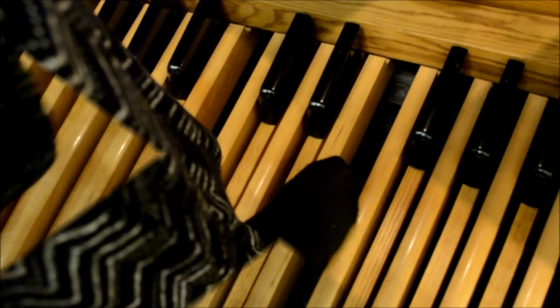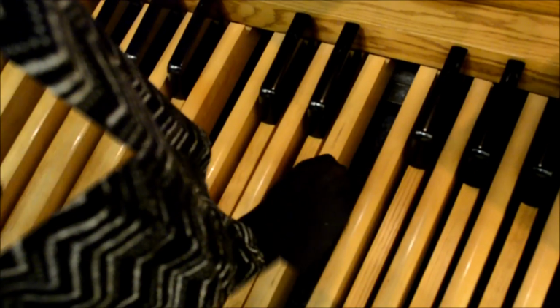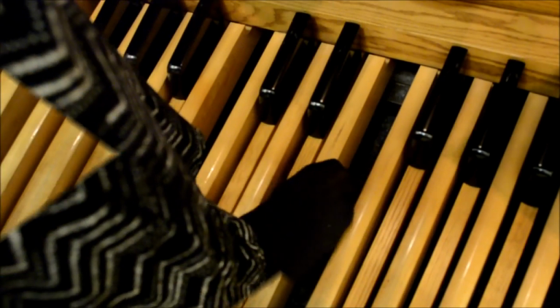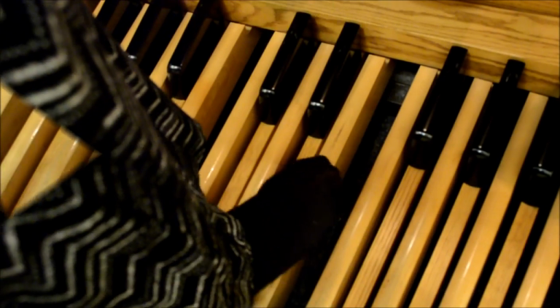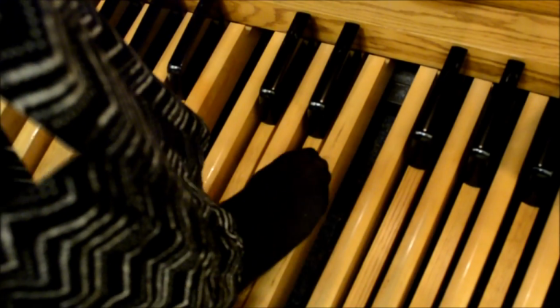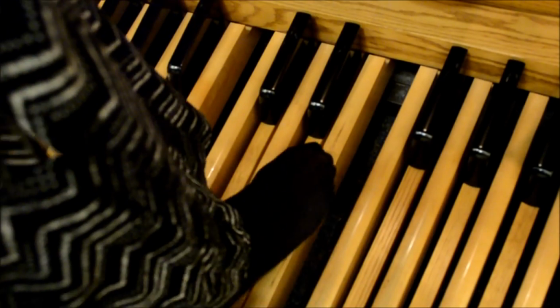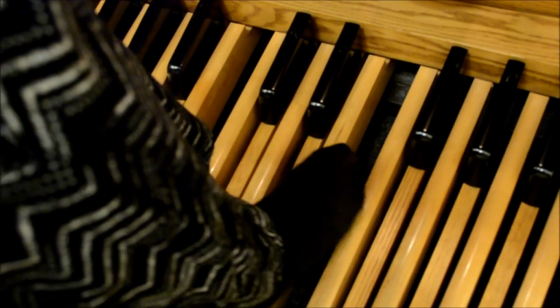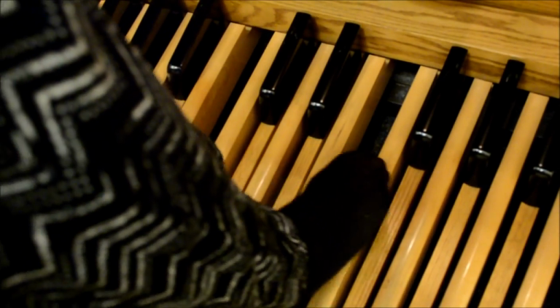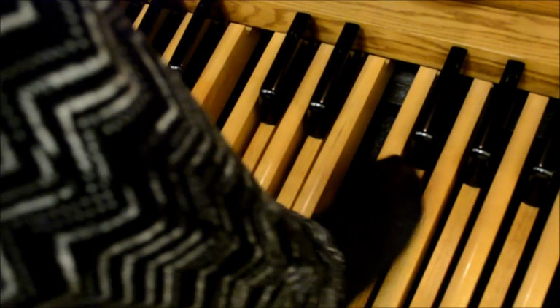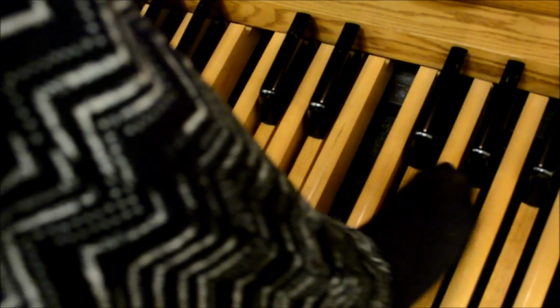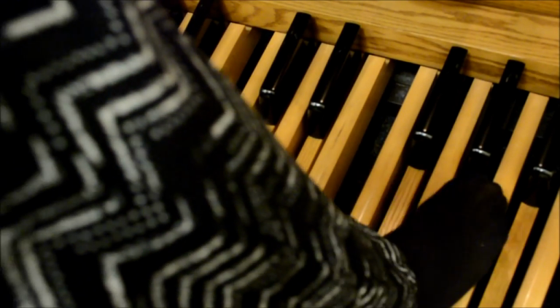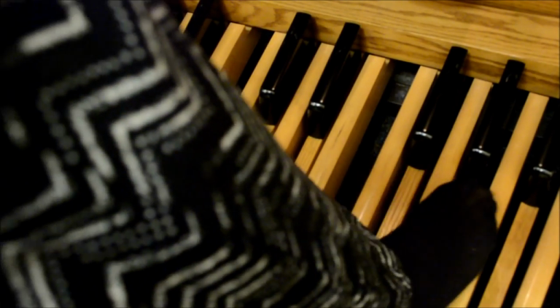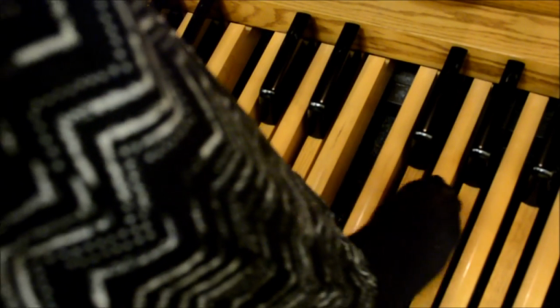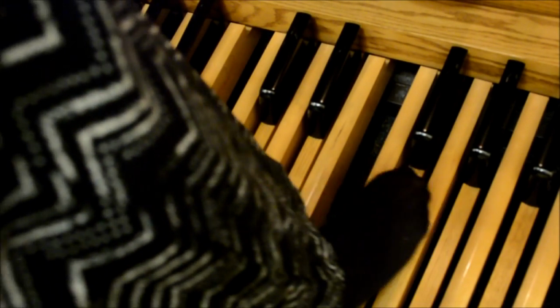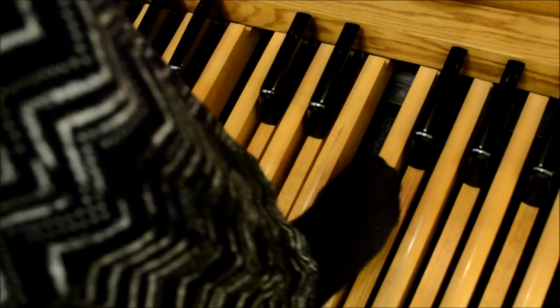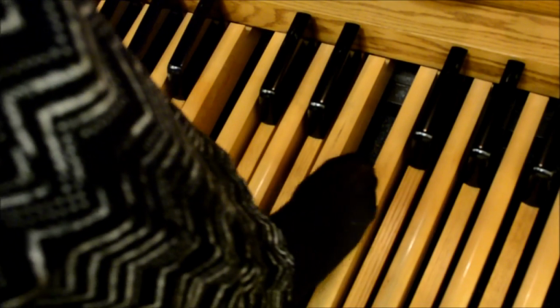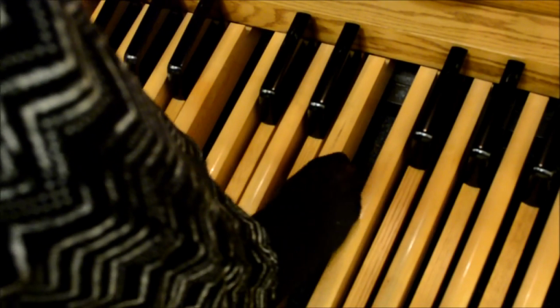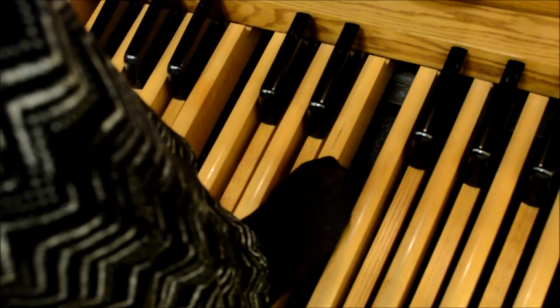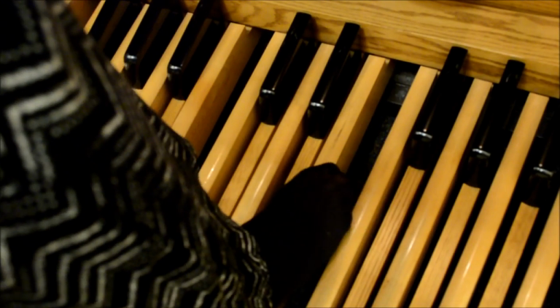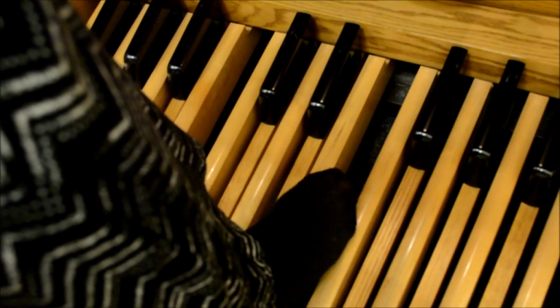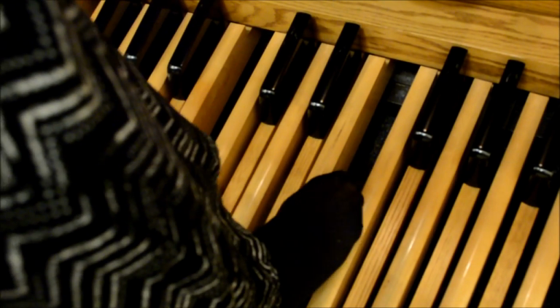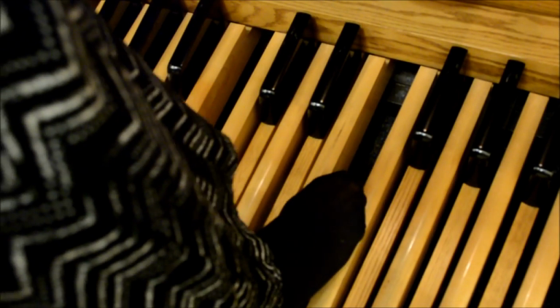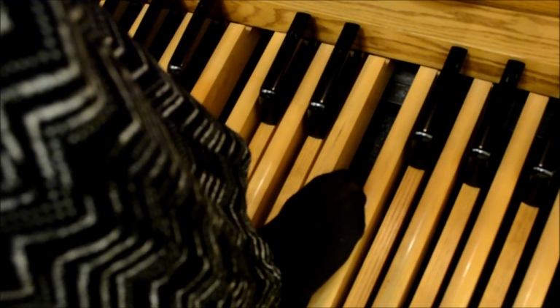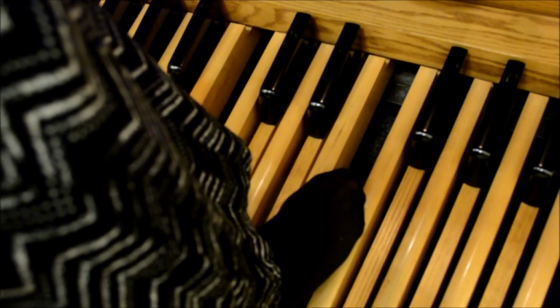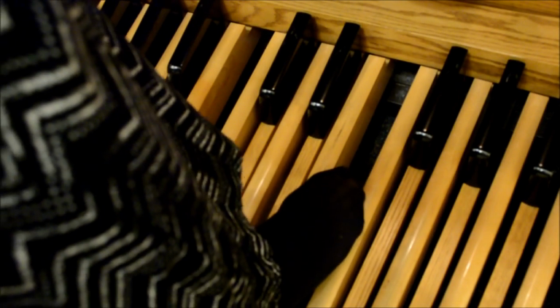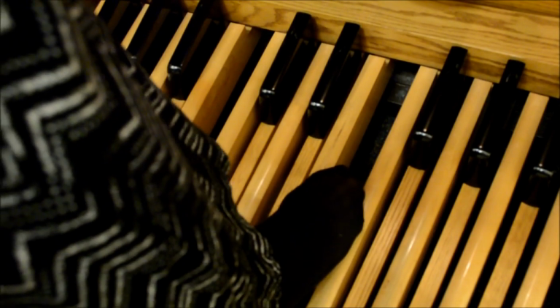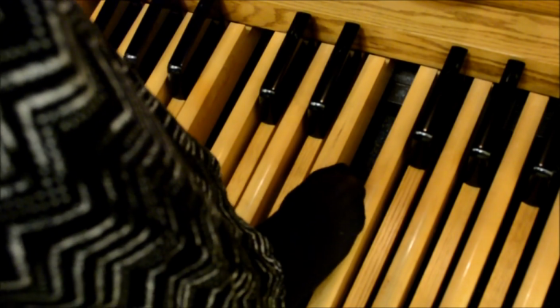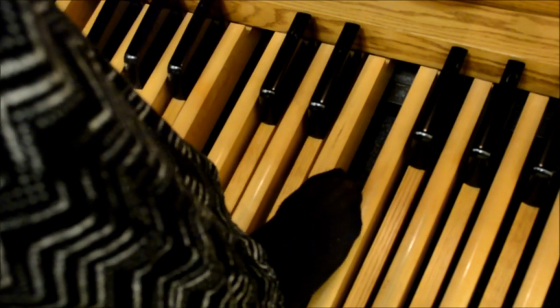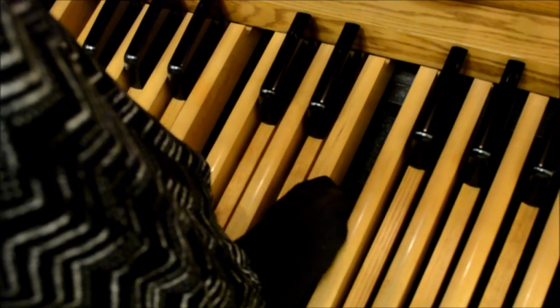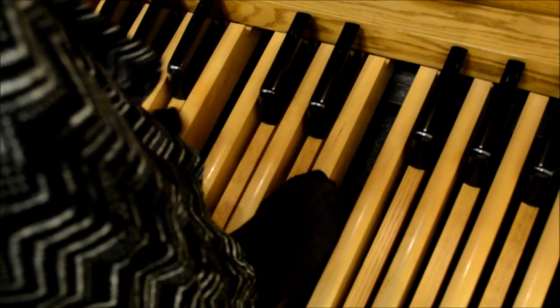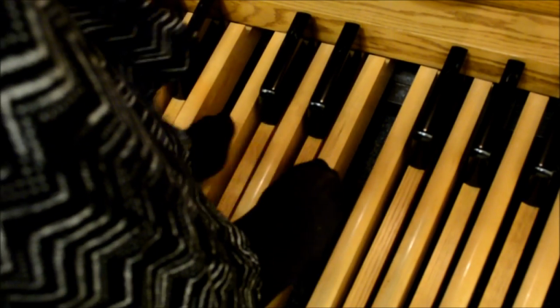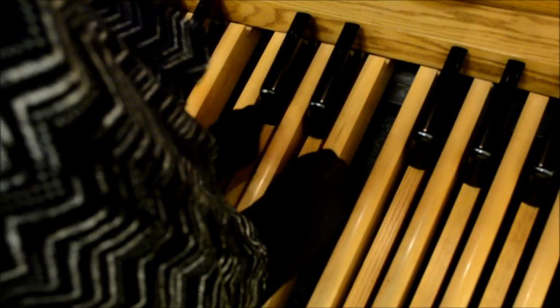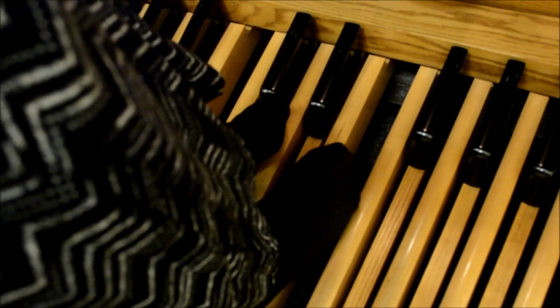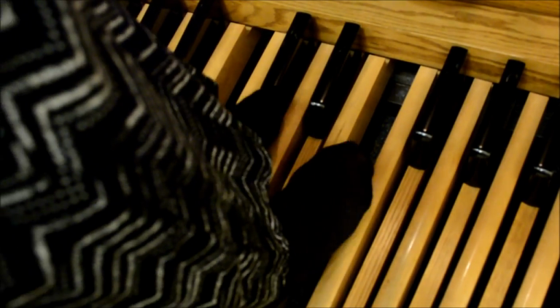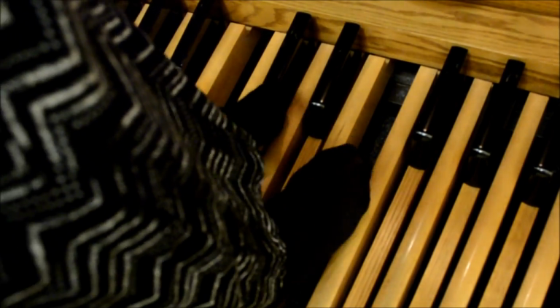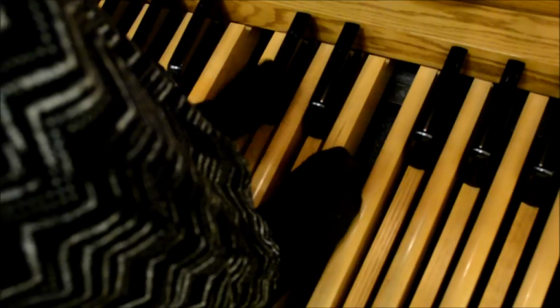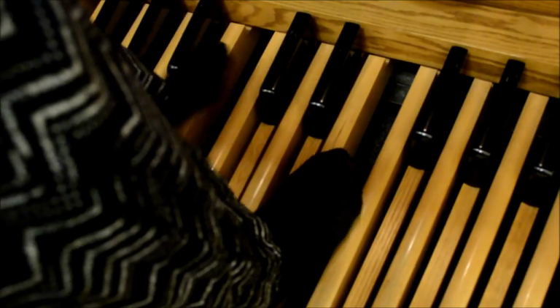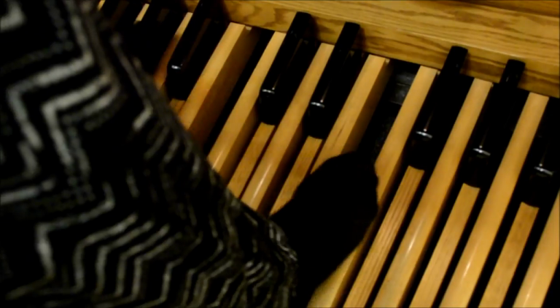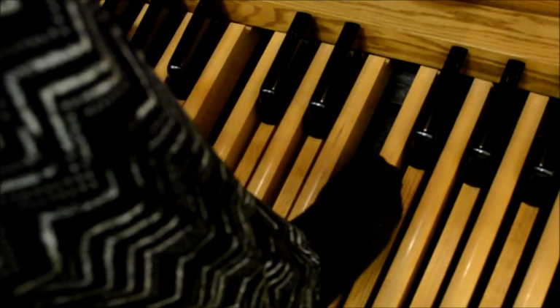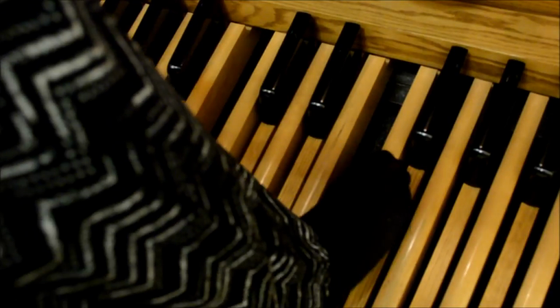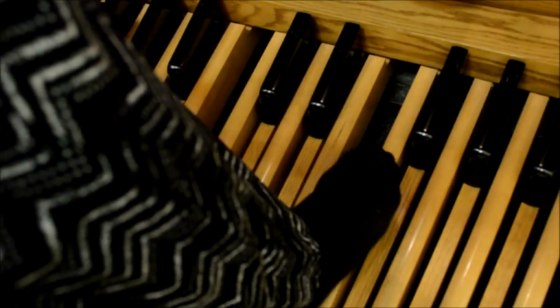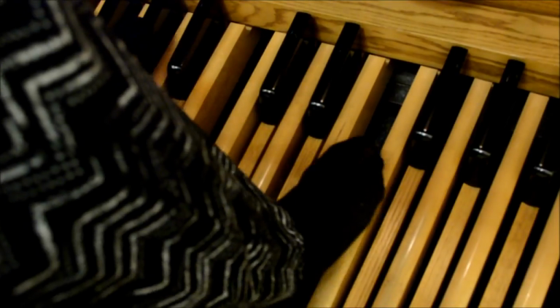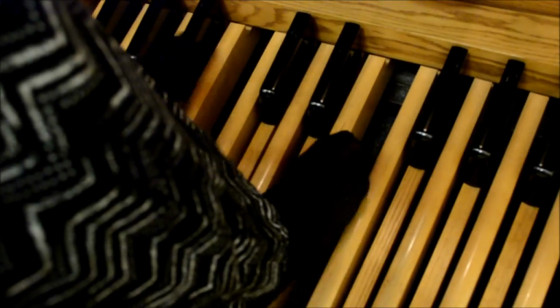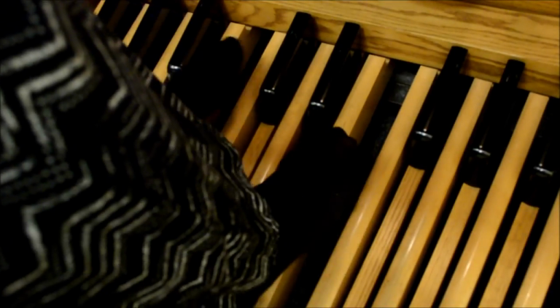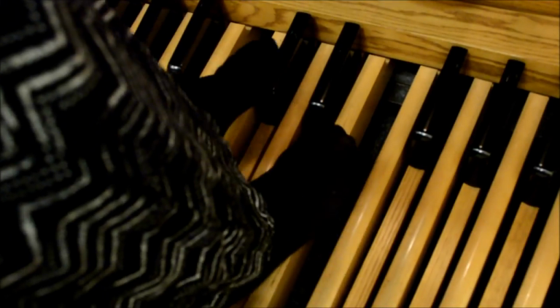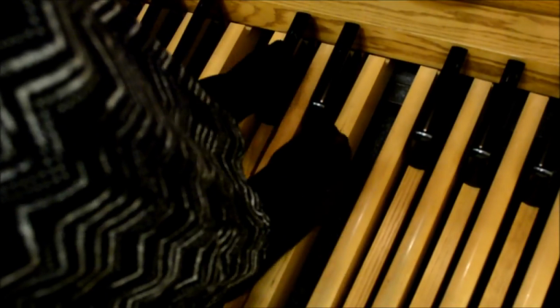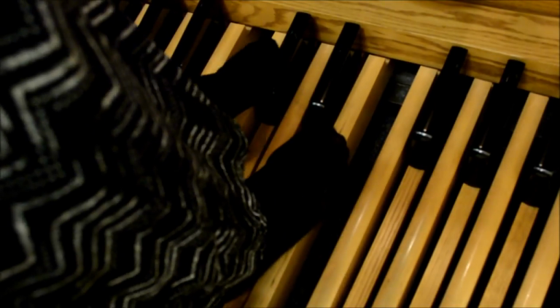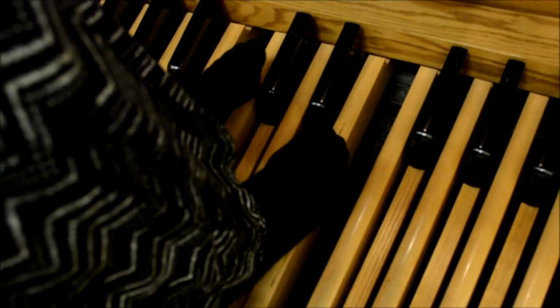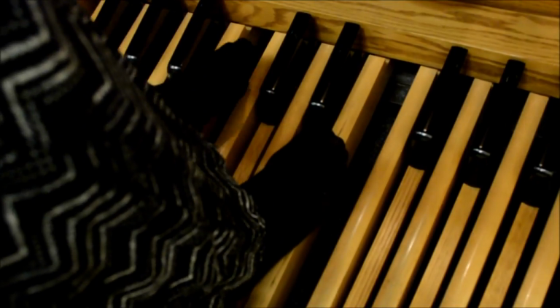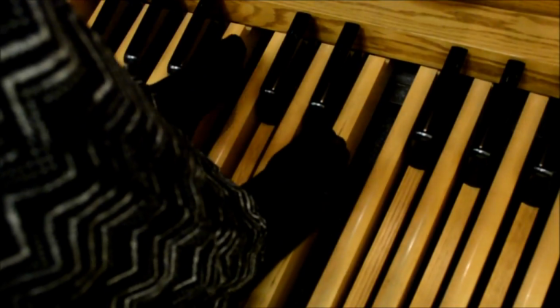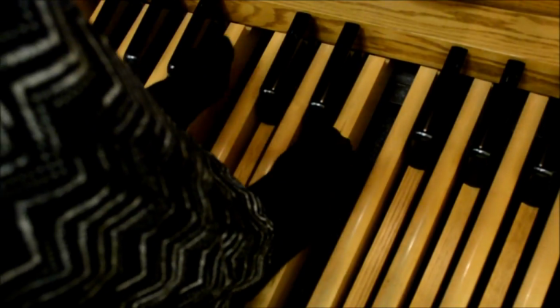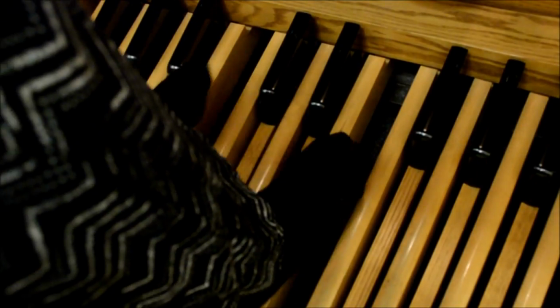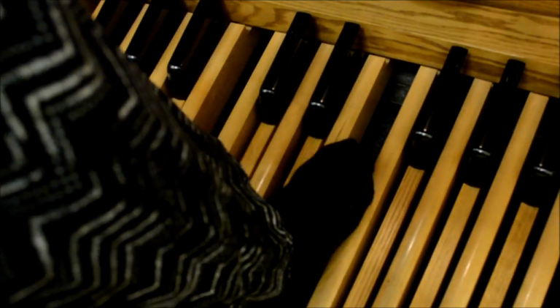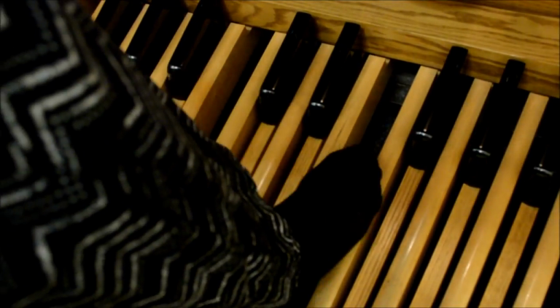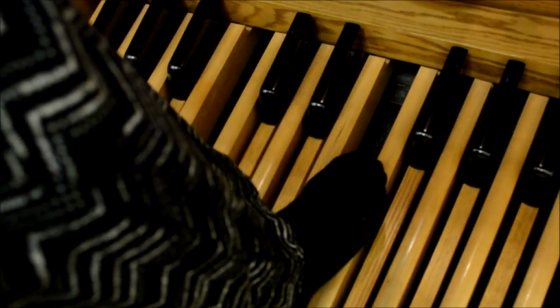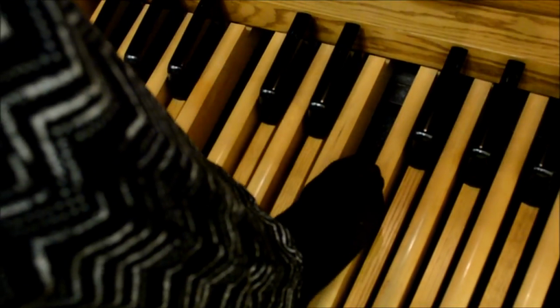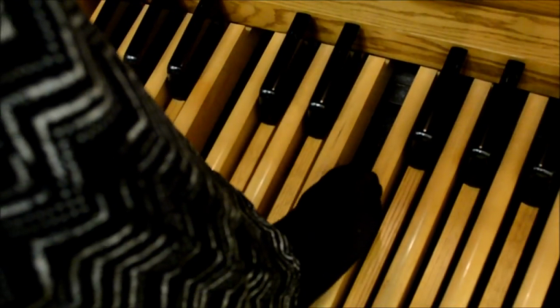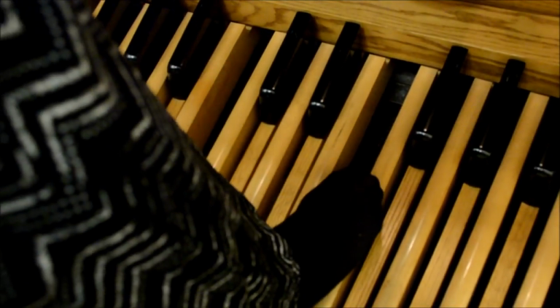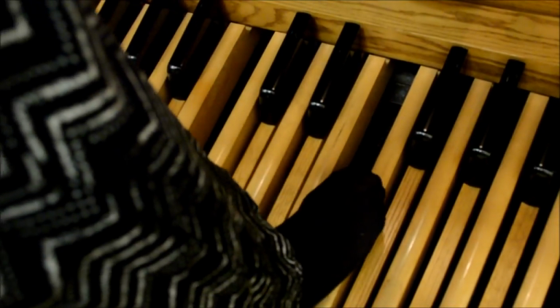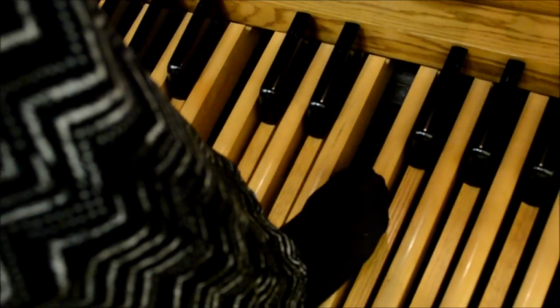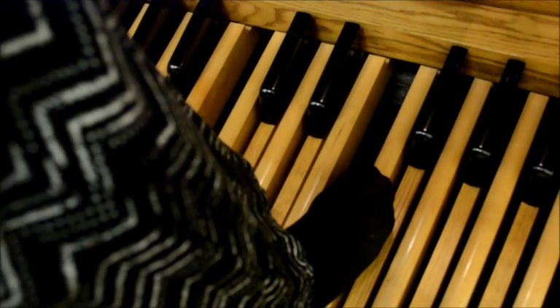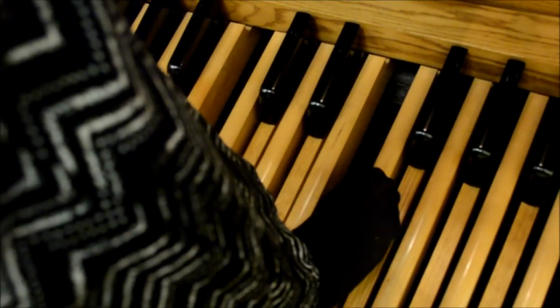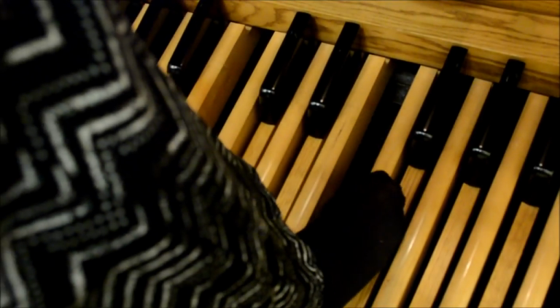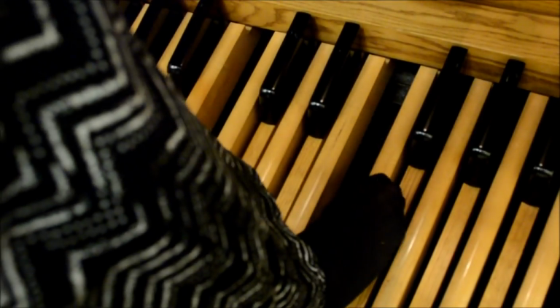Generally the right foot covers the top half of the keyboard and the left foot covers the bottom half, and they help each other out at times too.